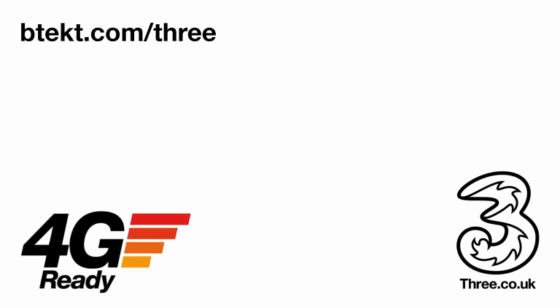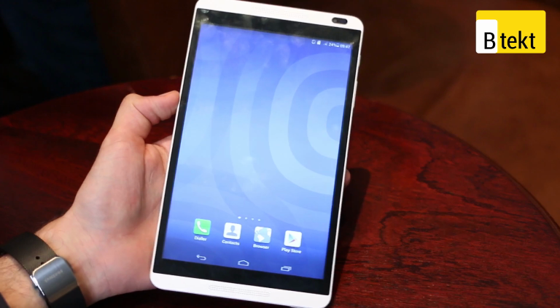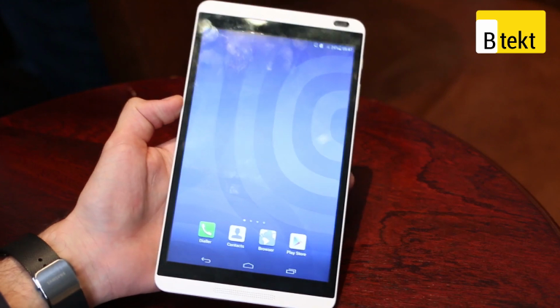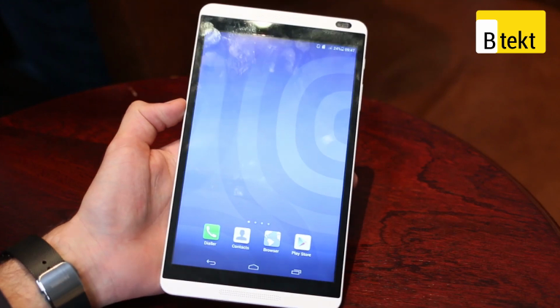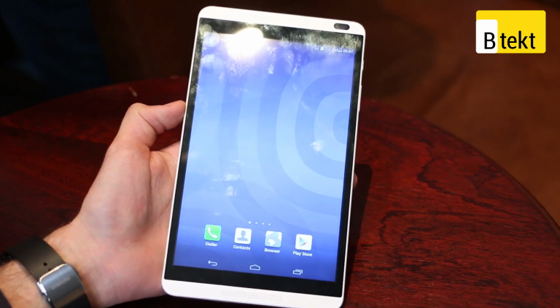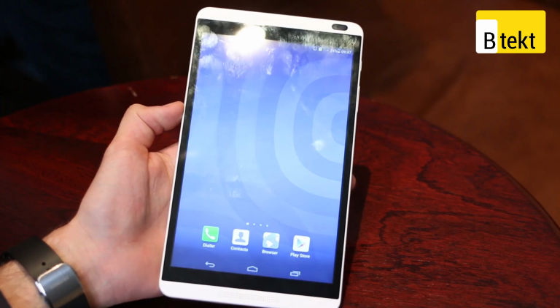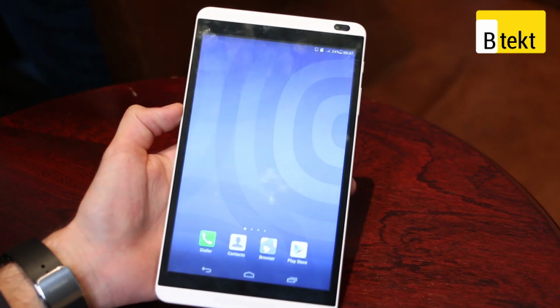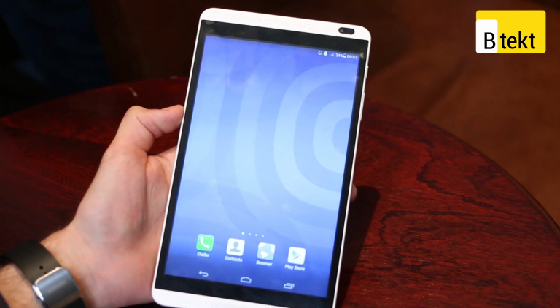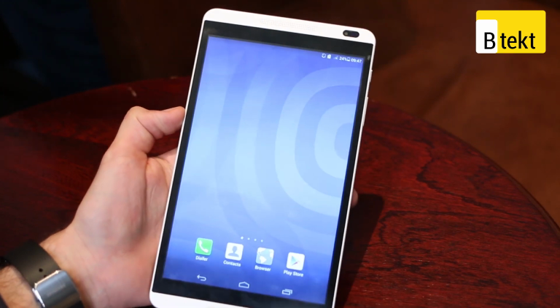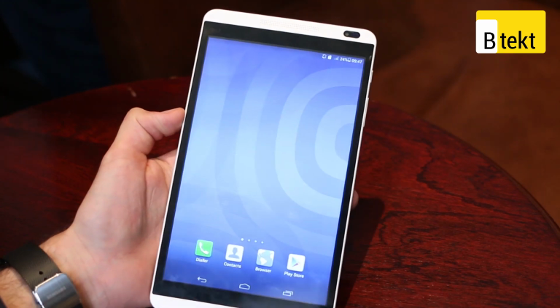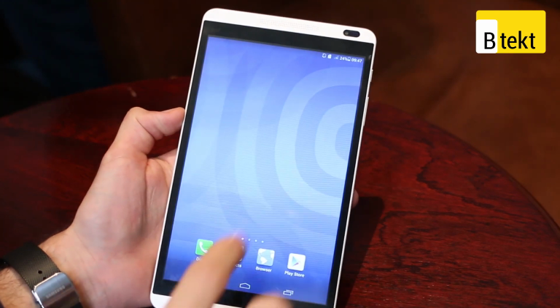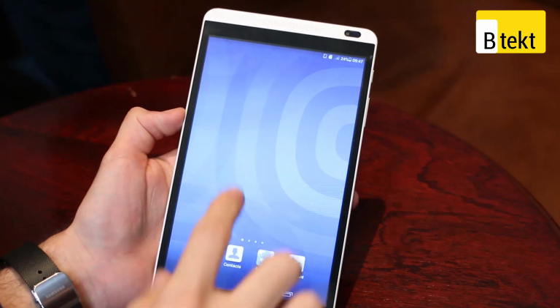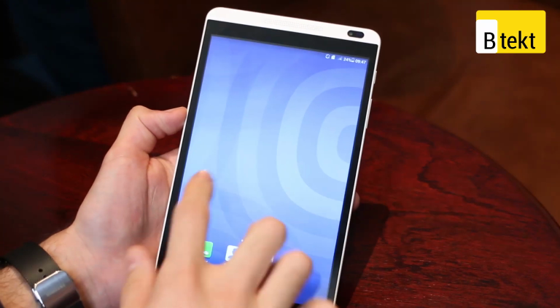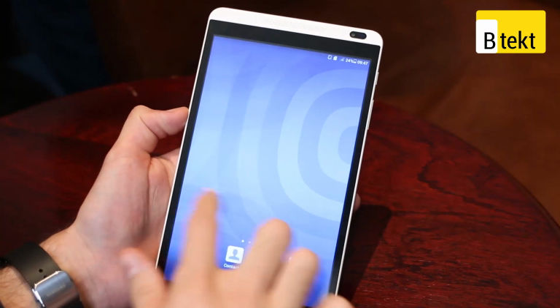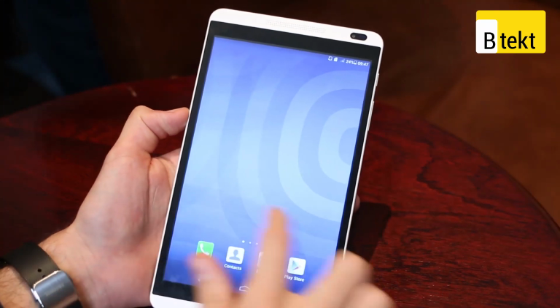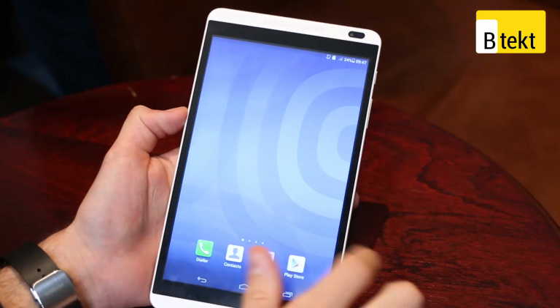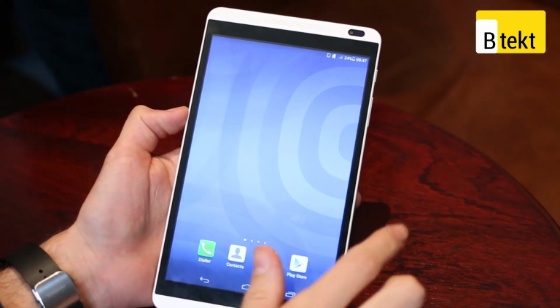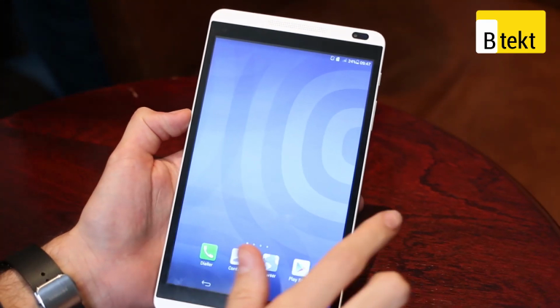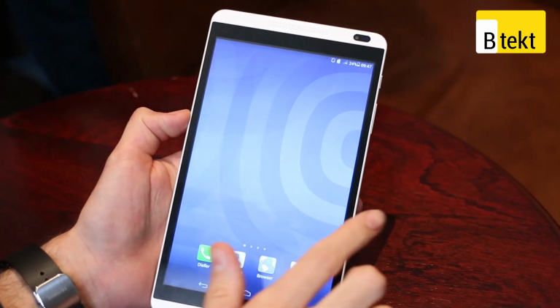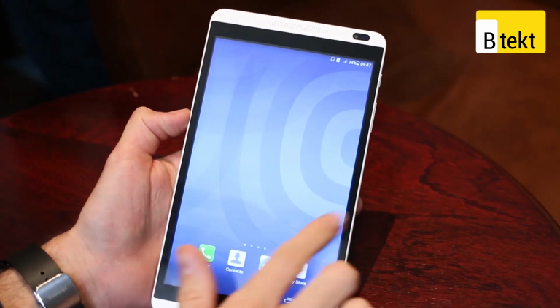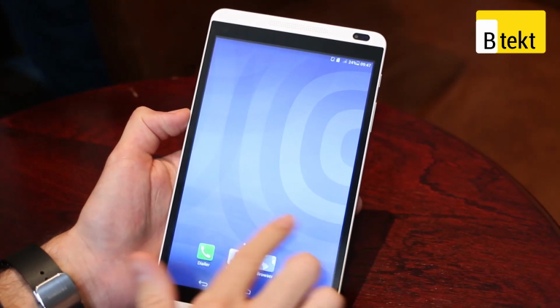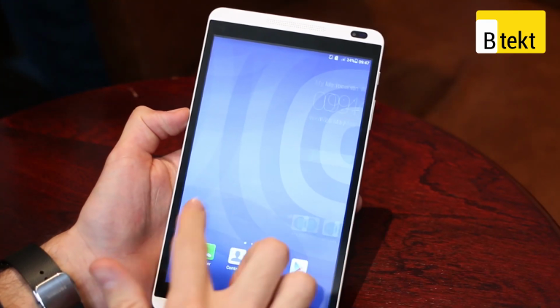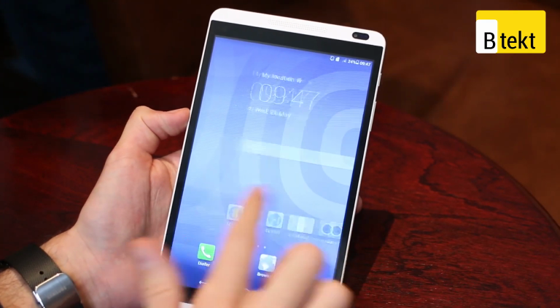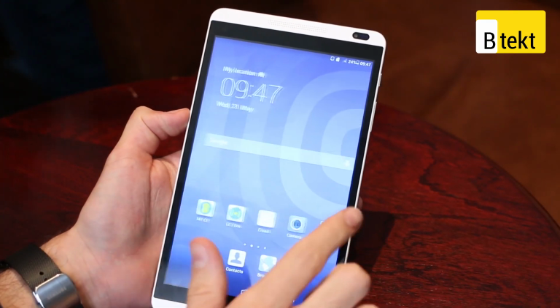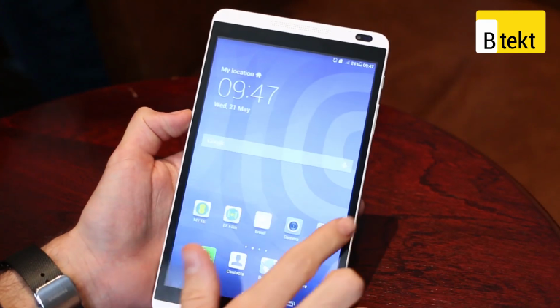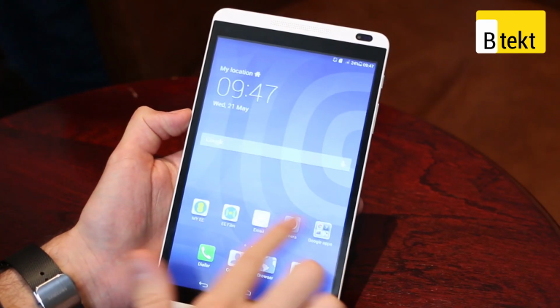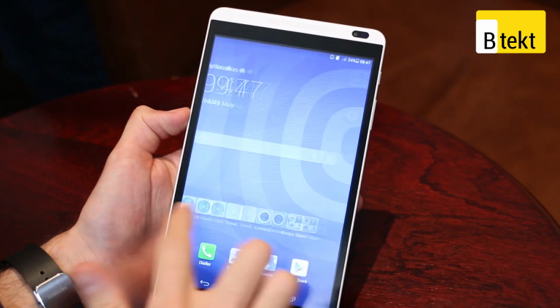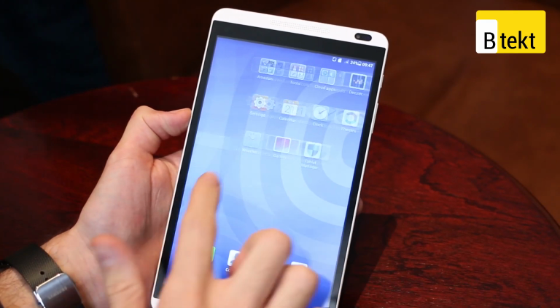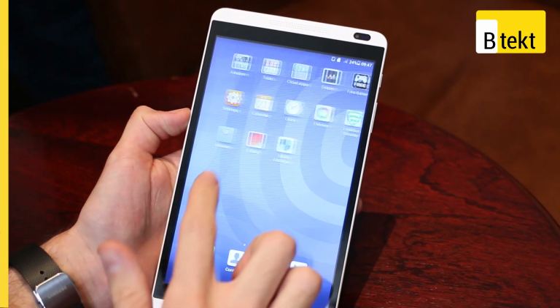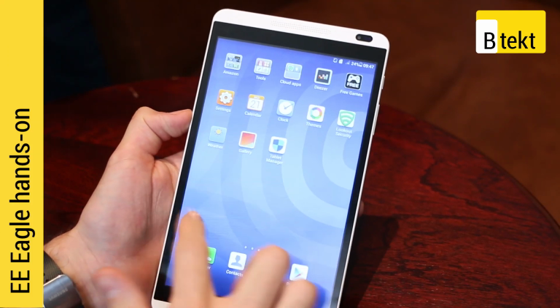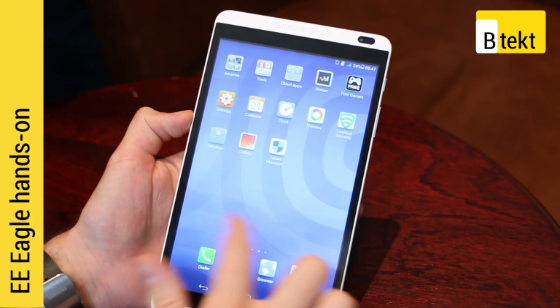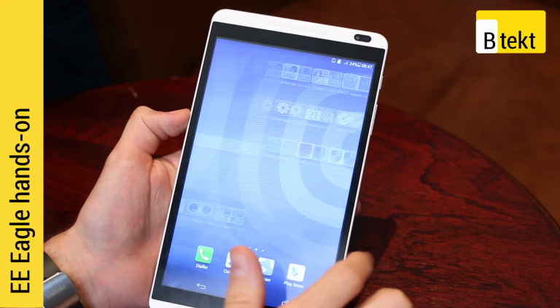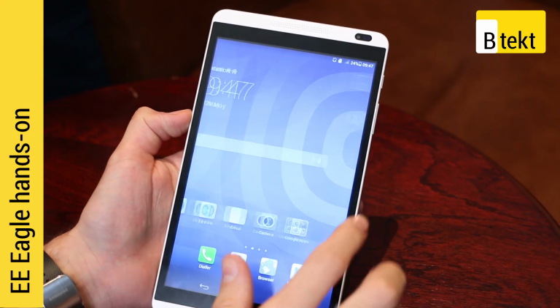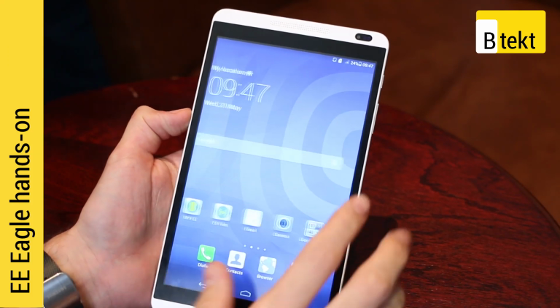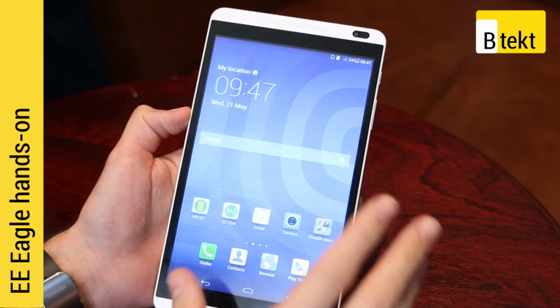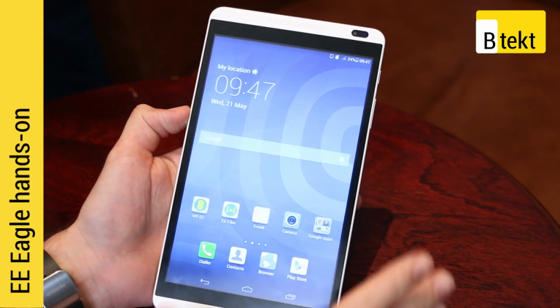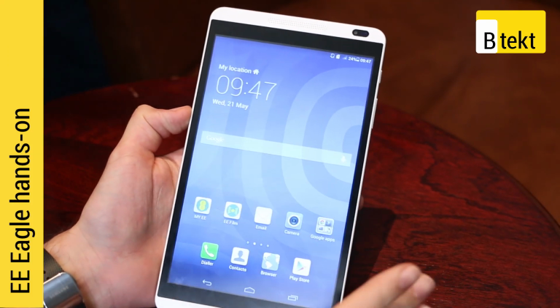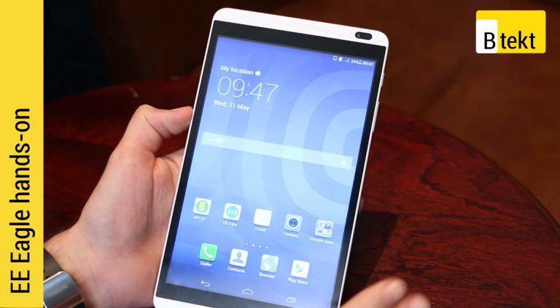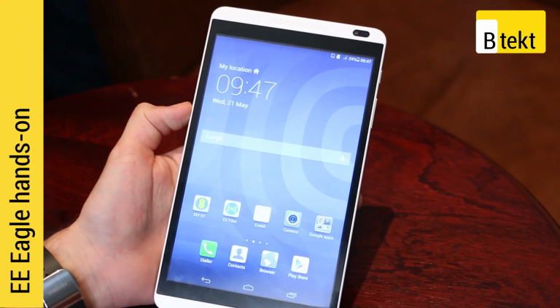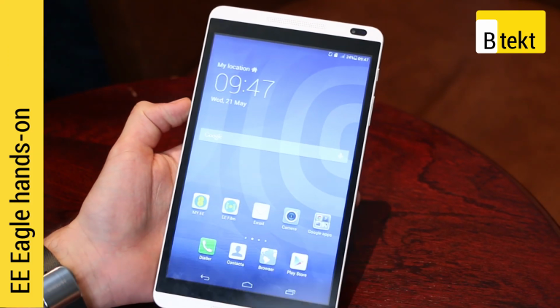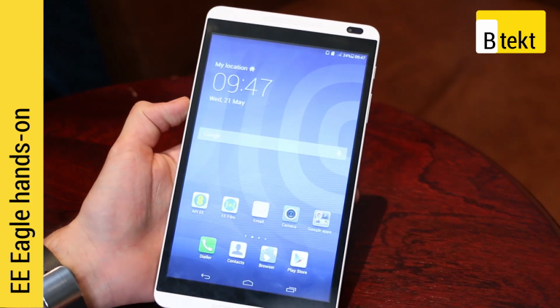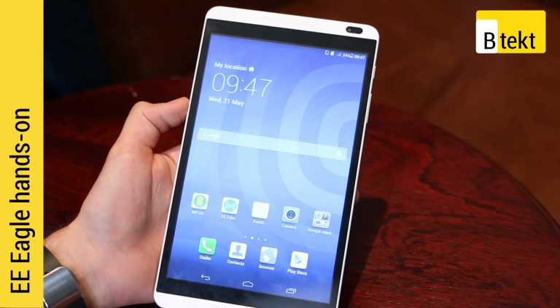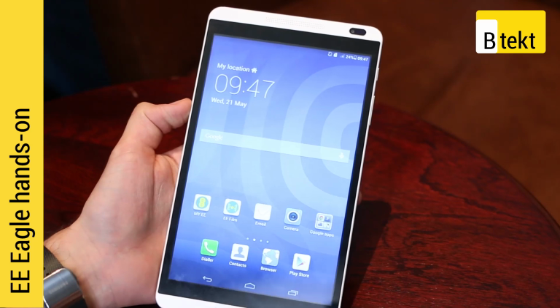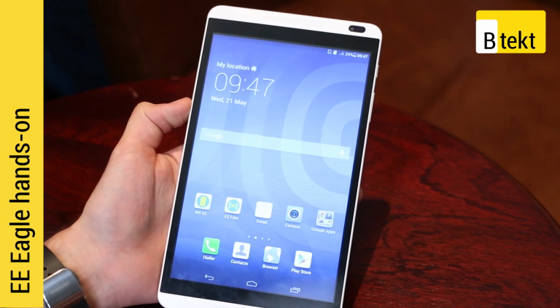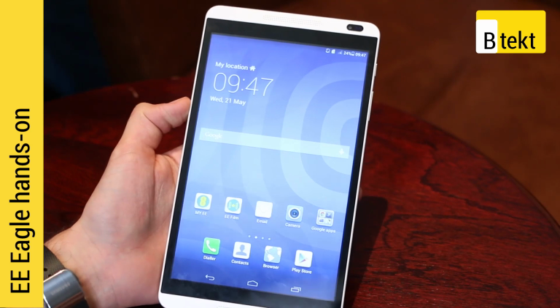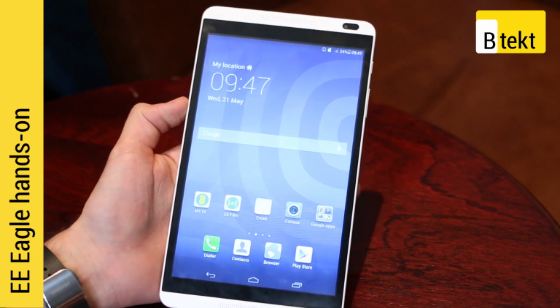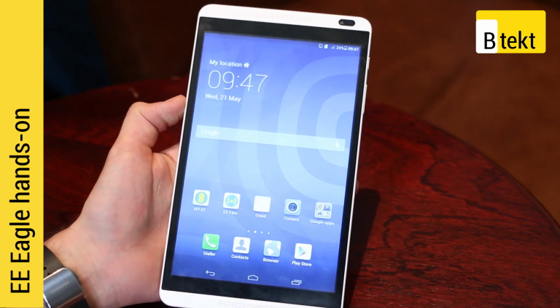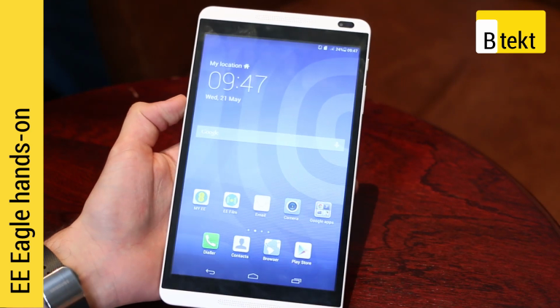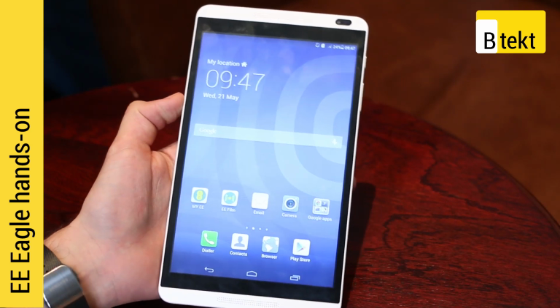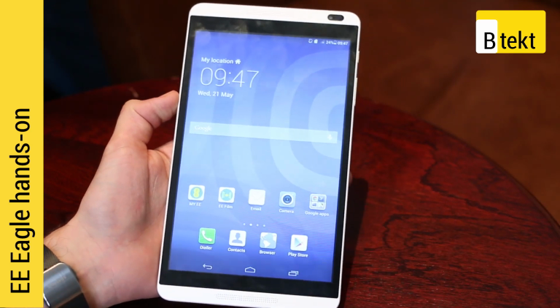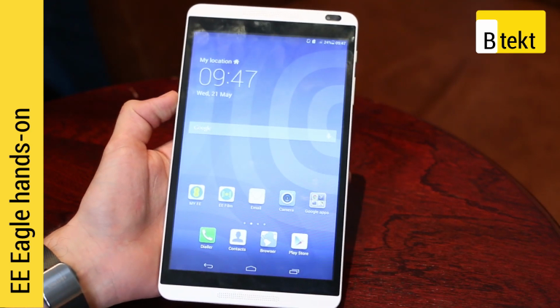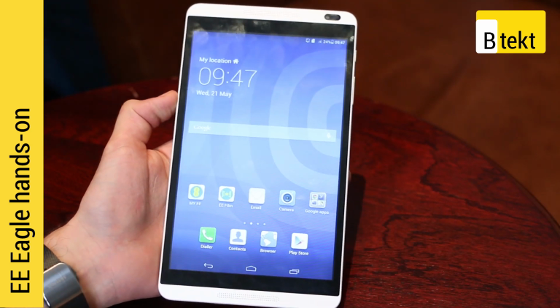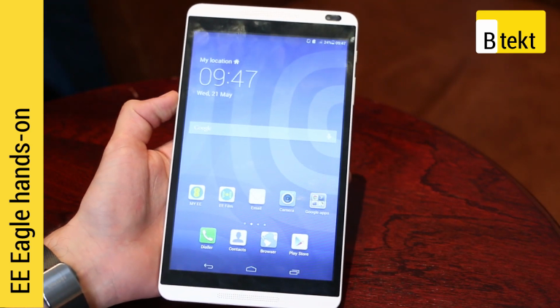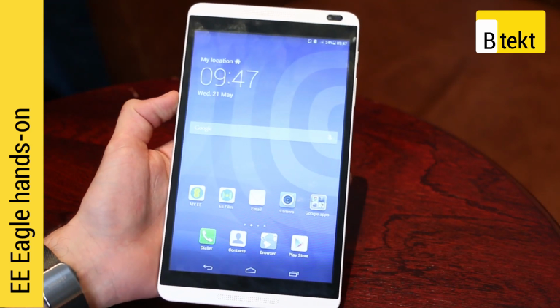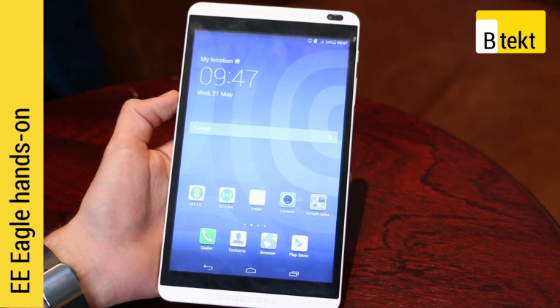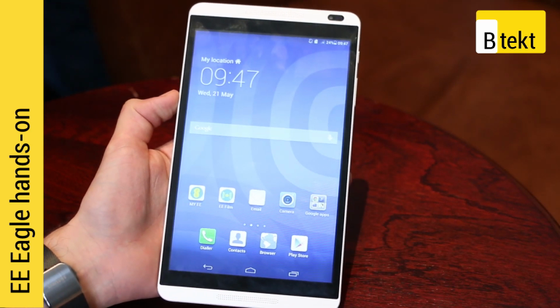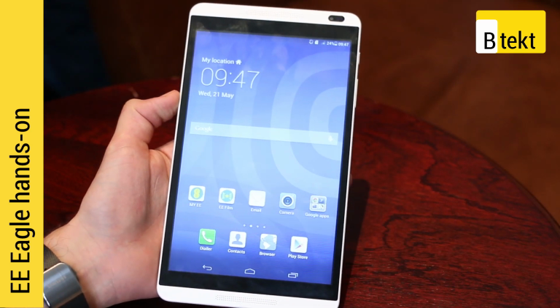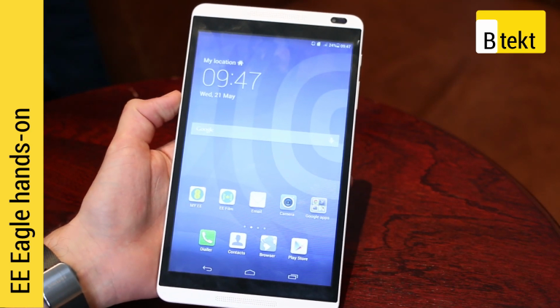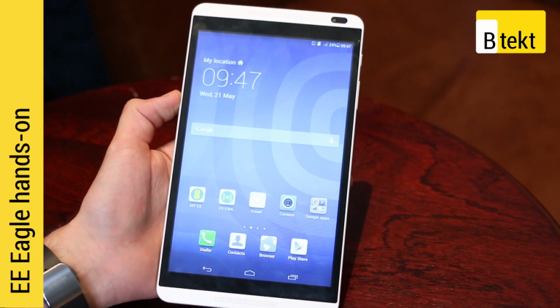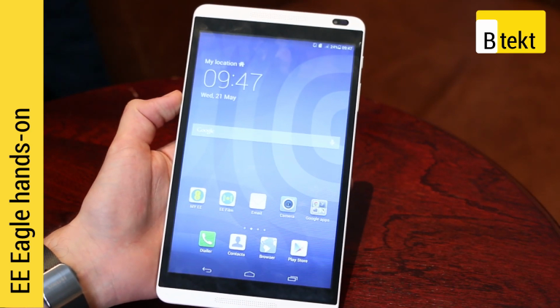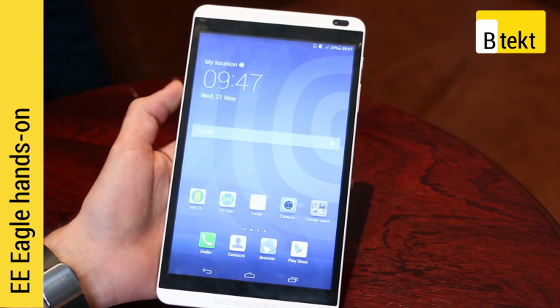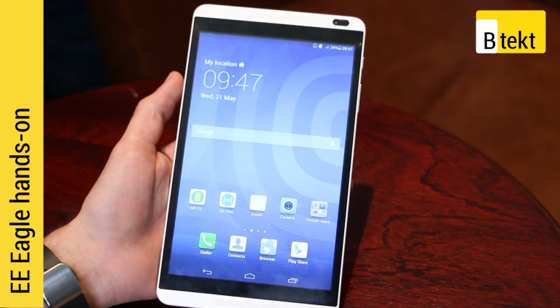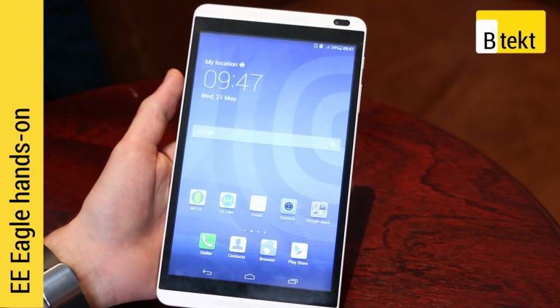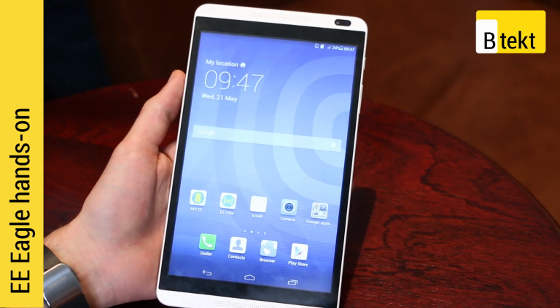Hey guys, welcome to BTEC. It's Basil here with the EE Eagle, renamed Huawei MediaPad M1.